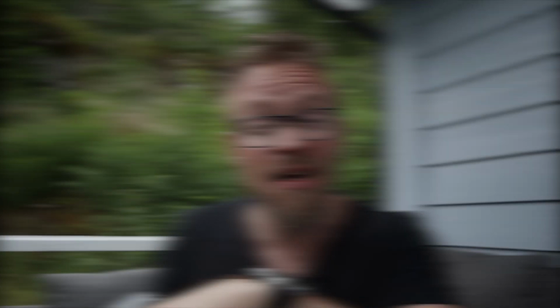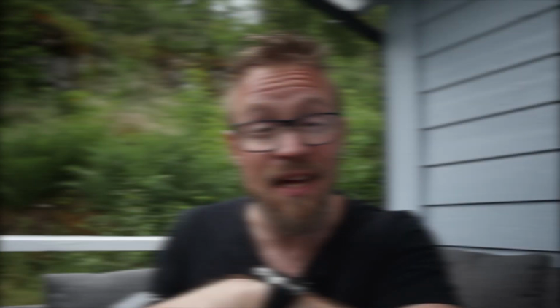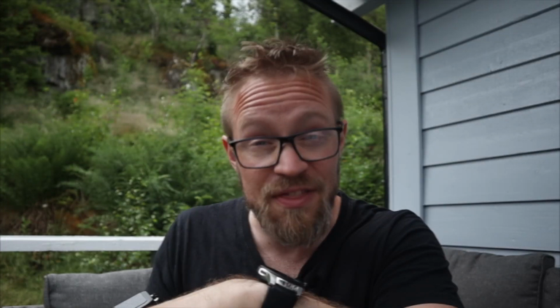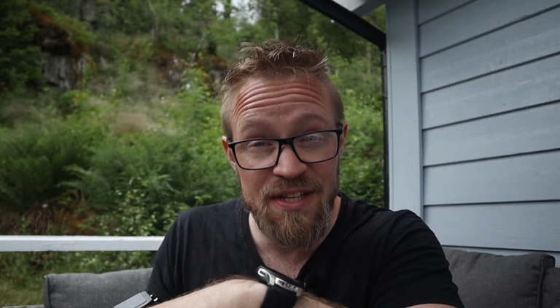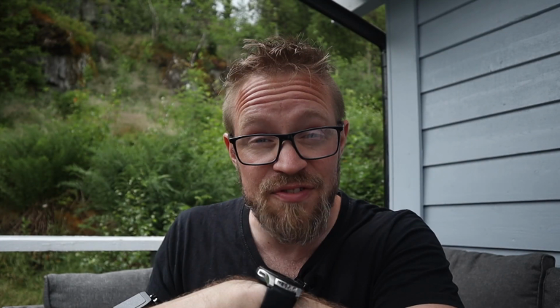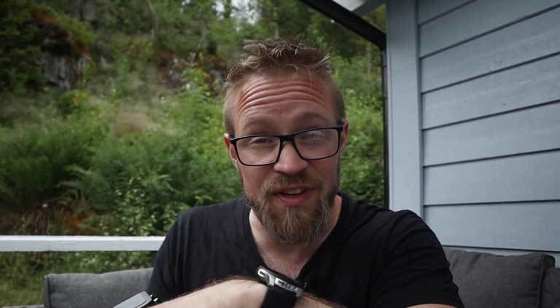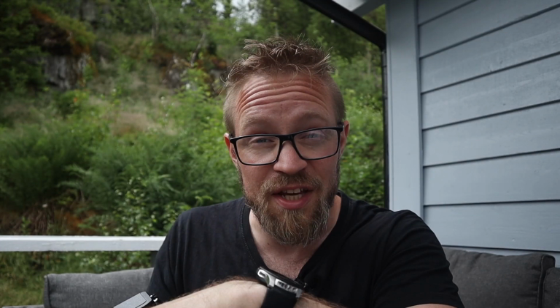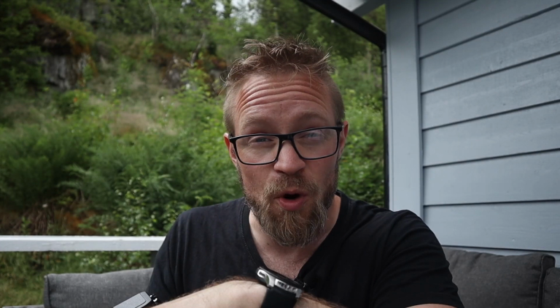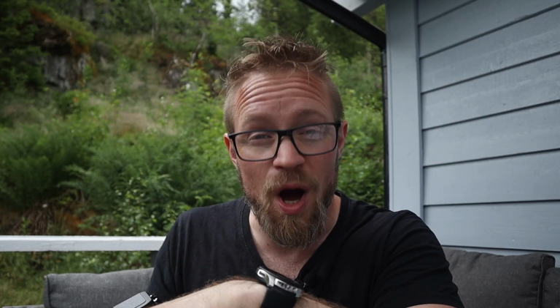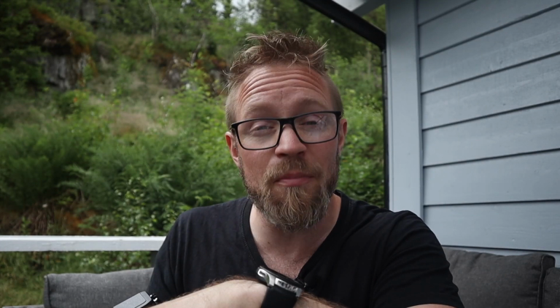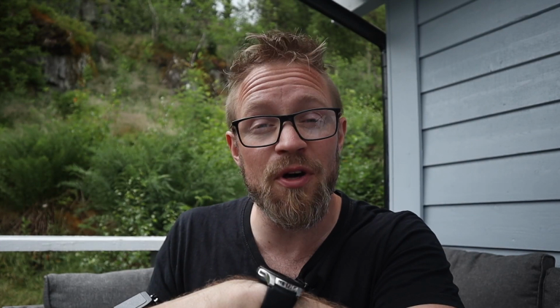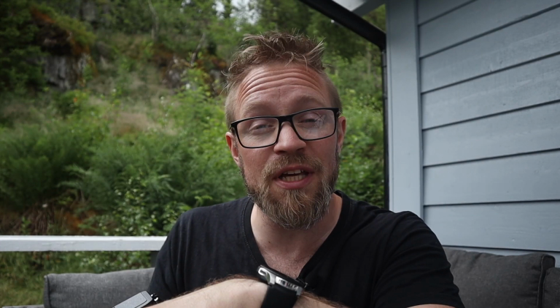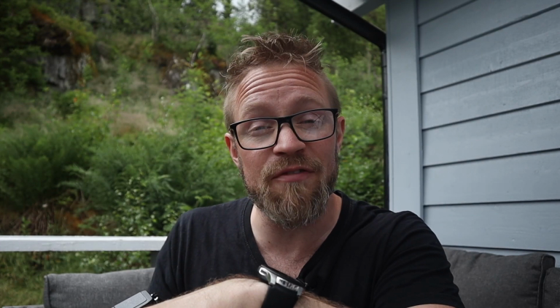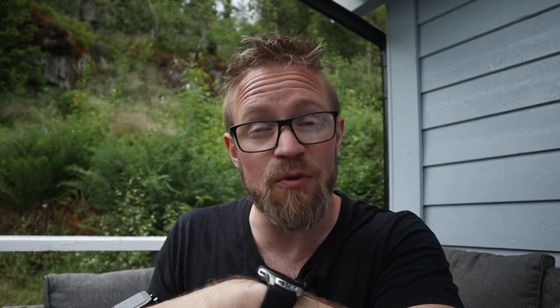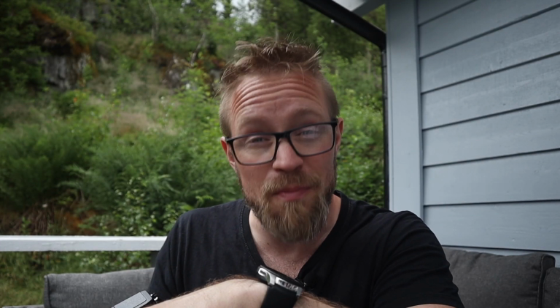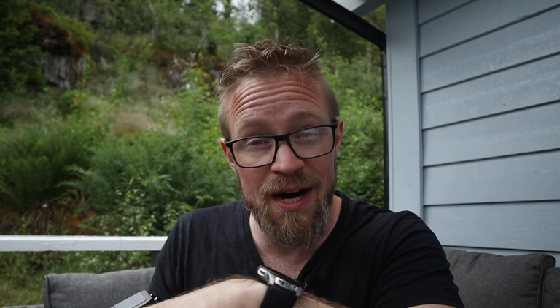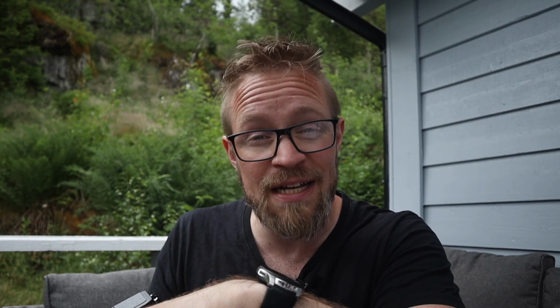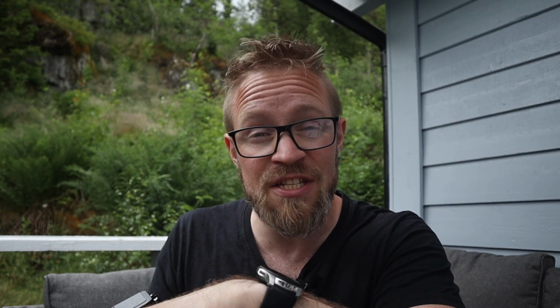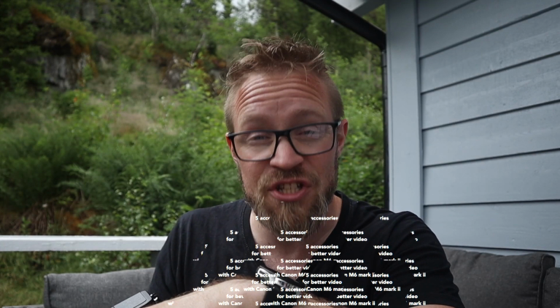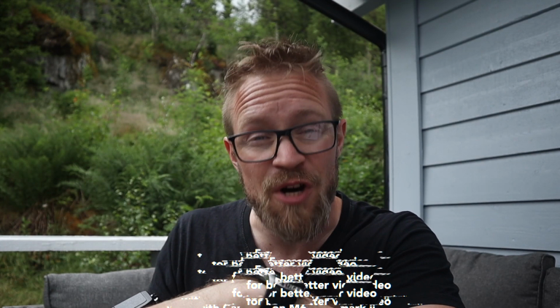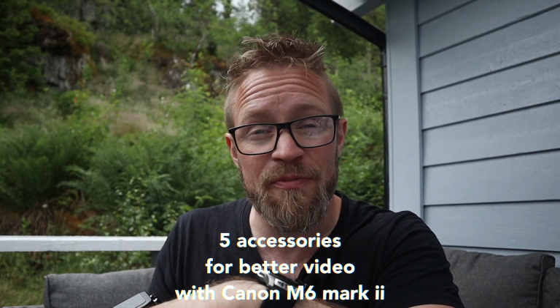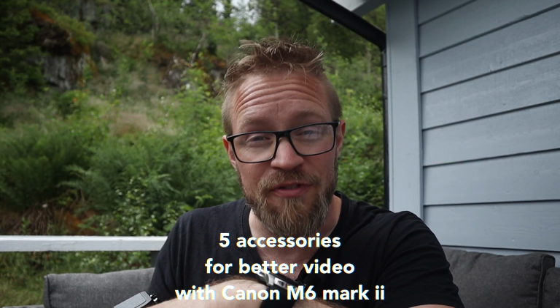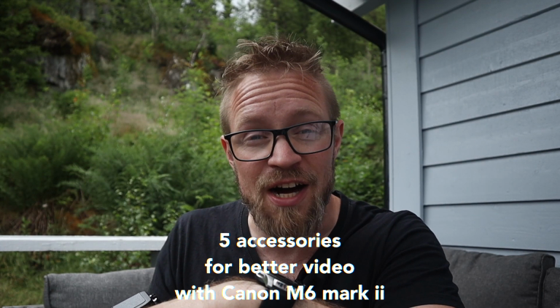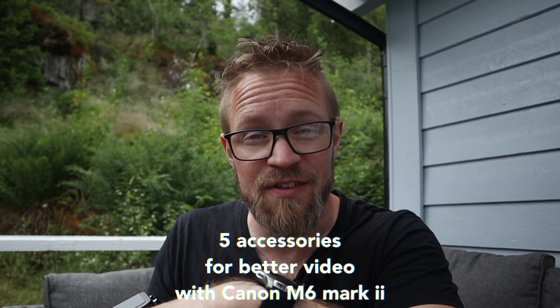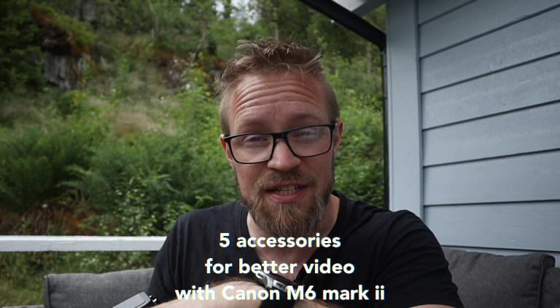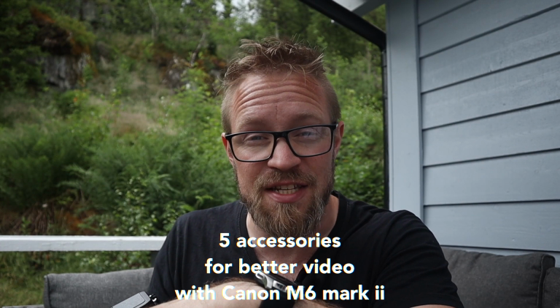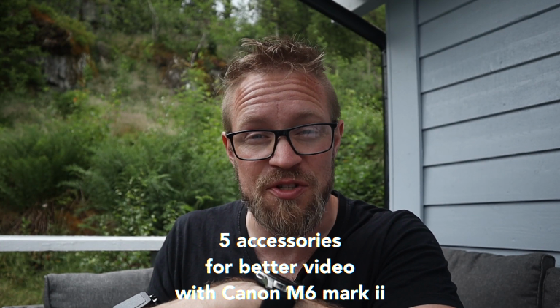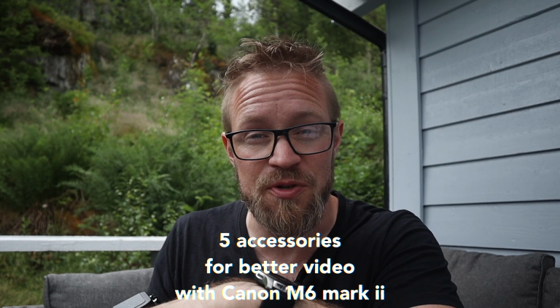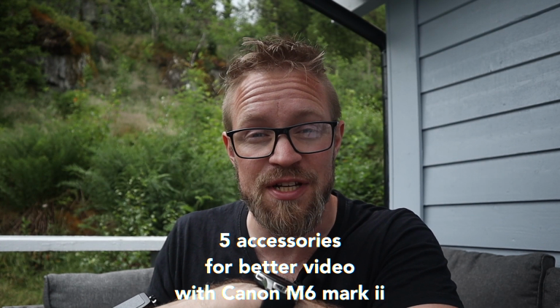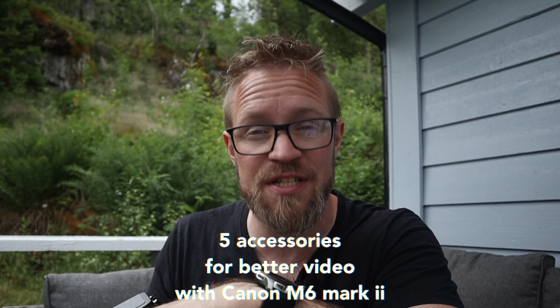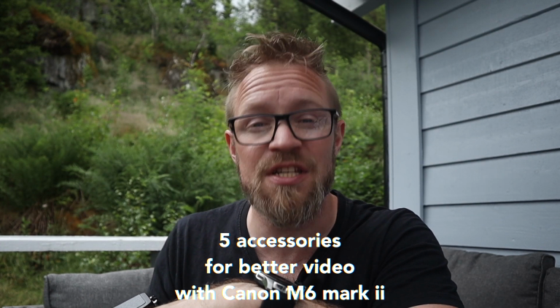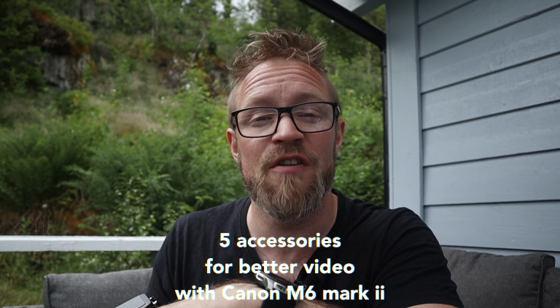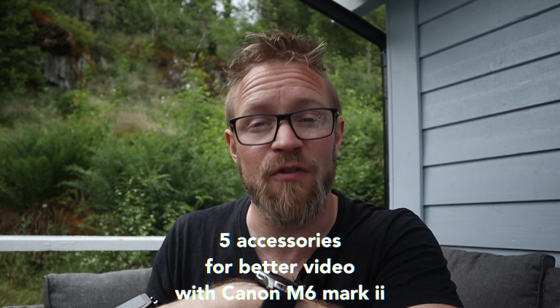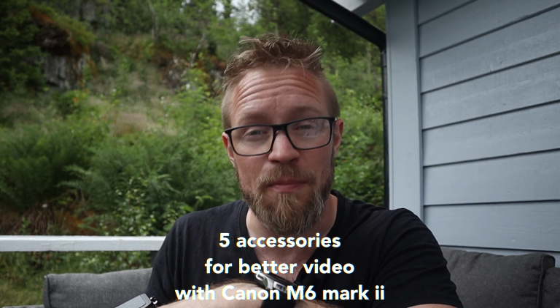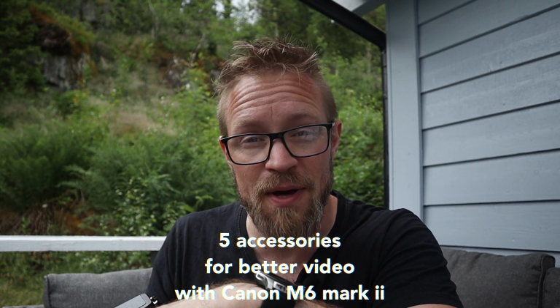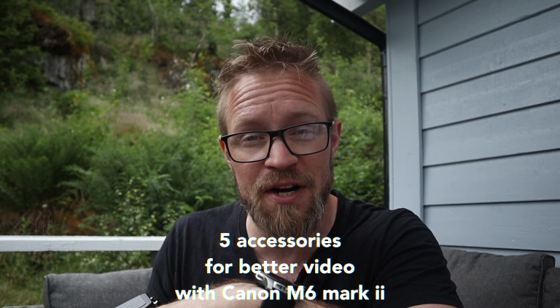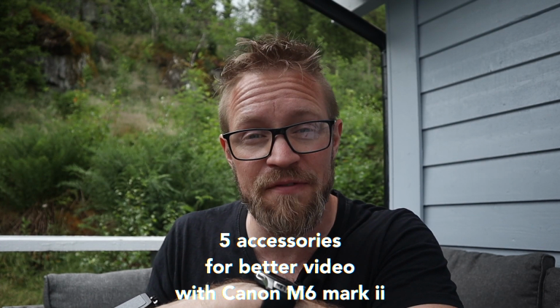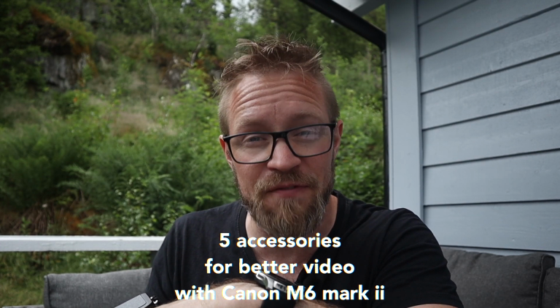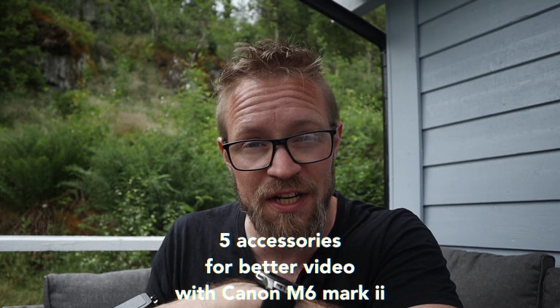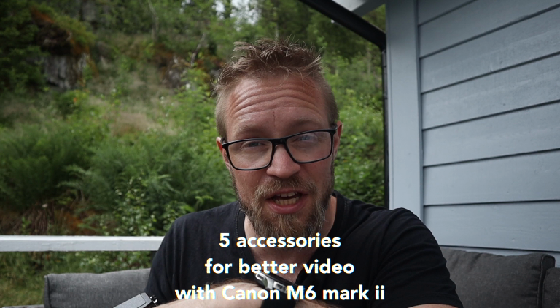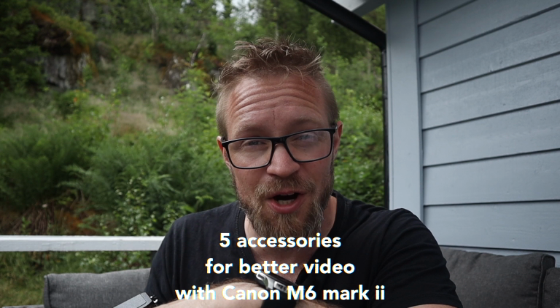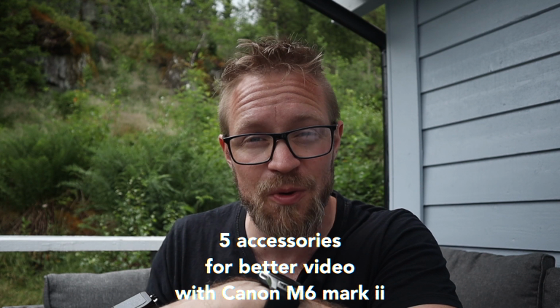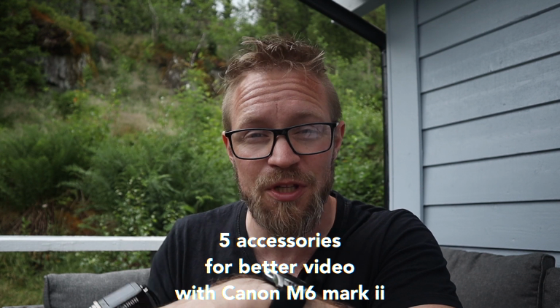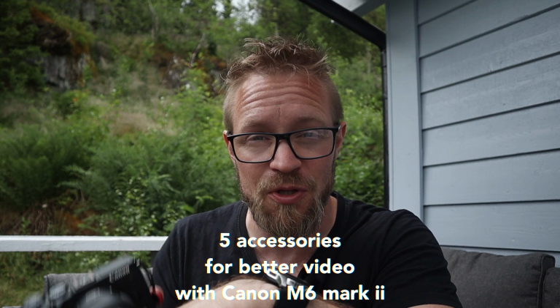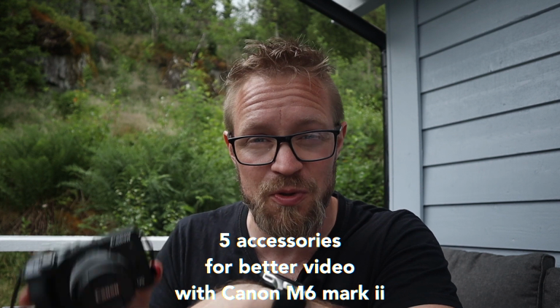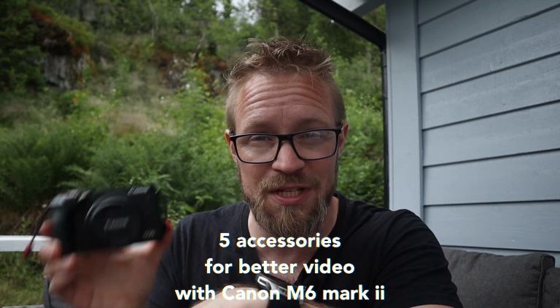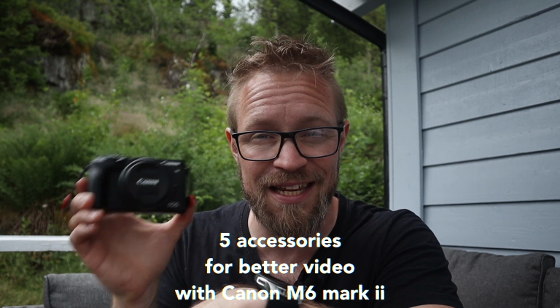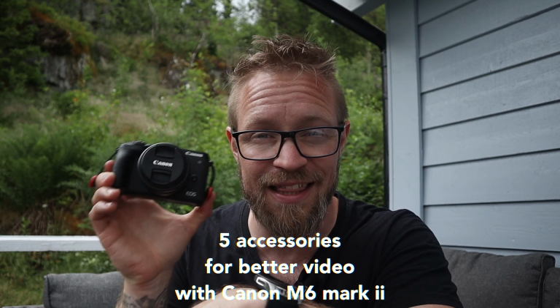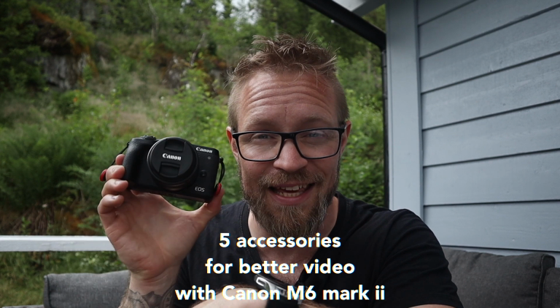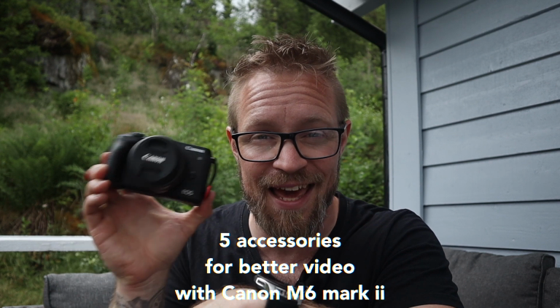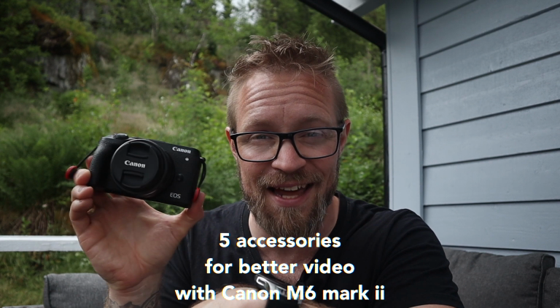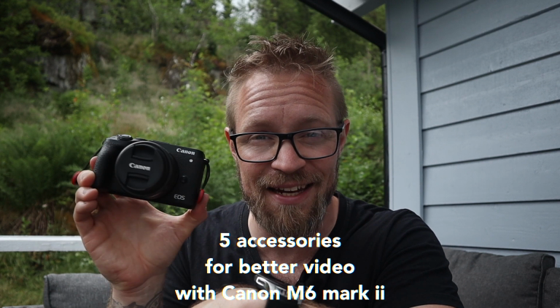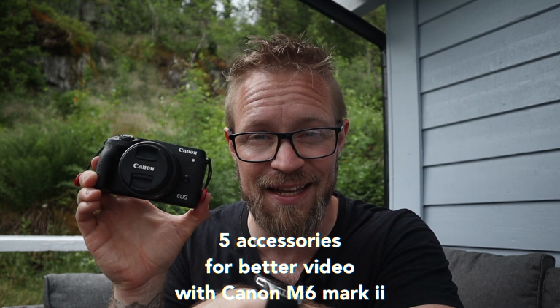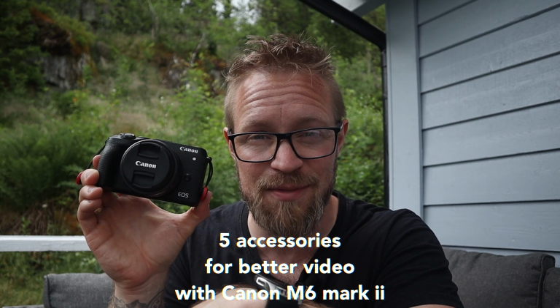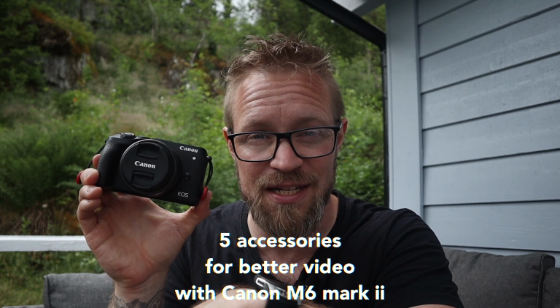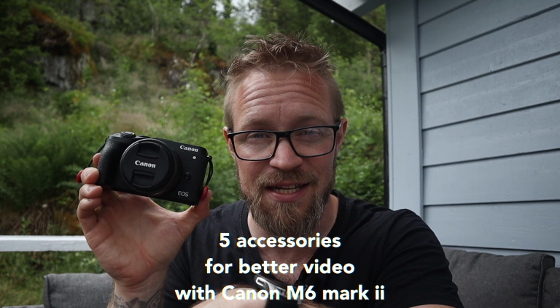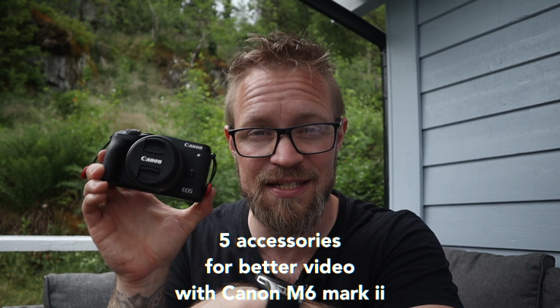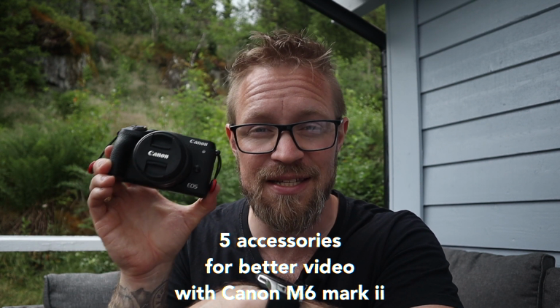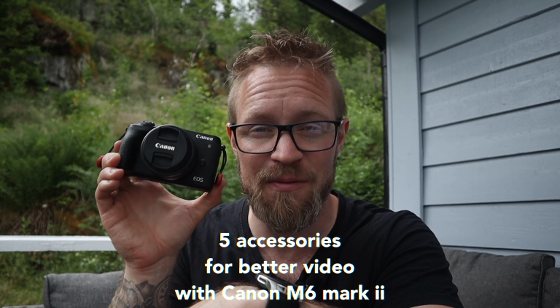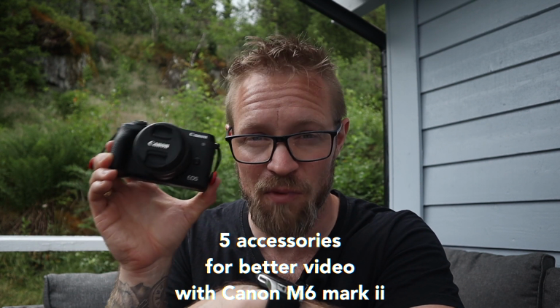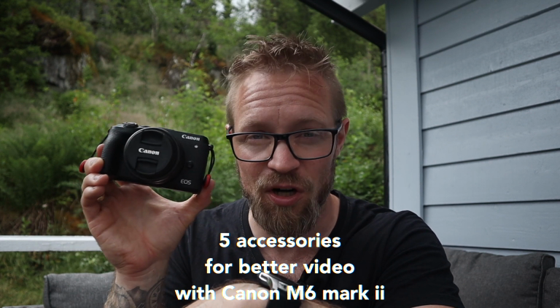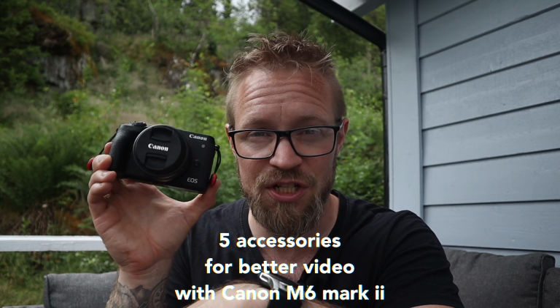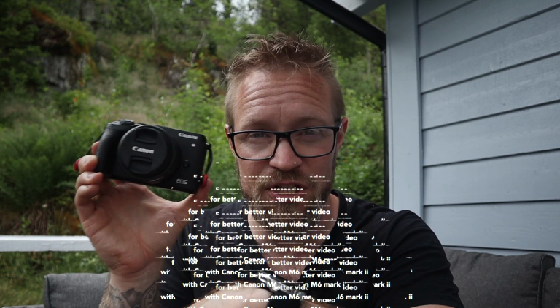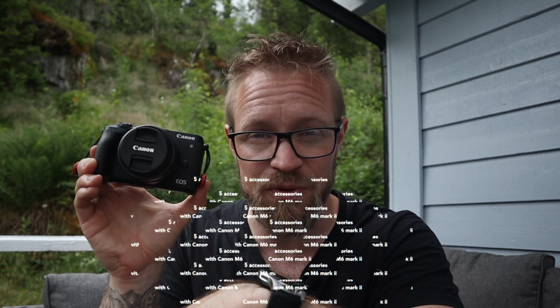In this video I'm going to give you my top five accessories for better video using the Canon M6 MkII.